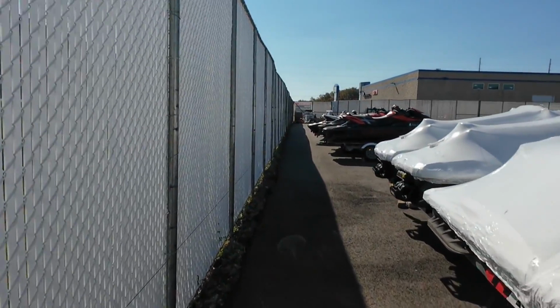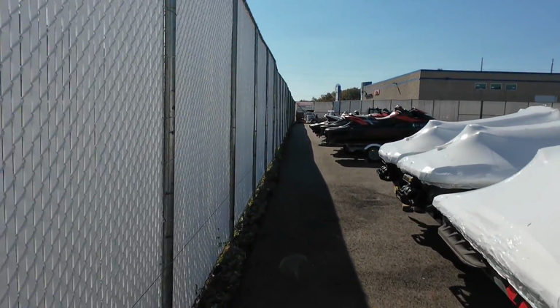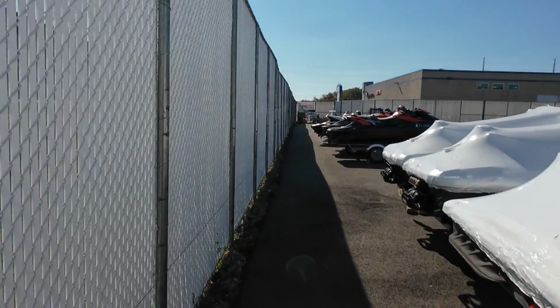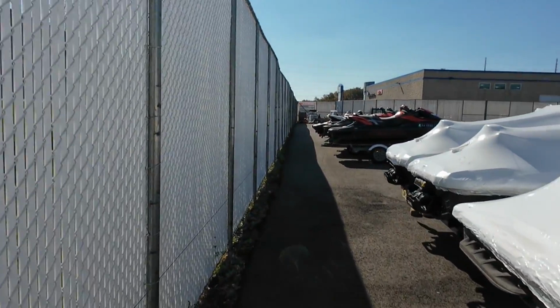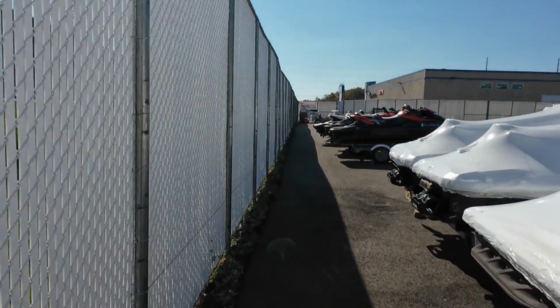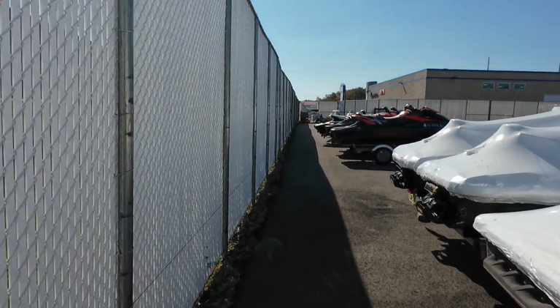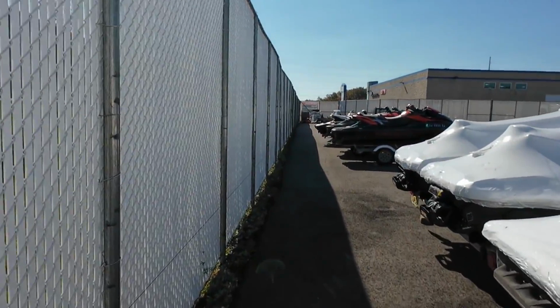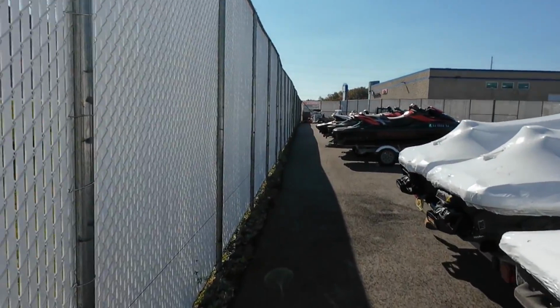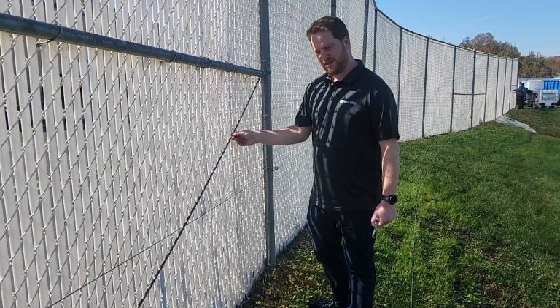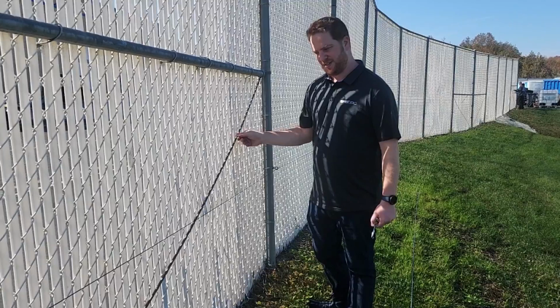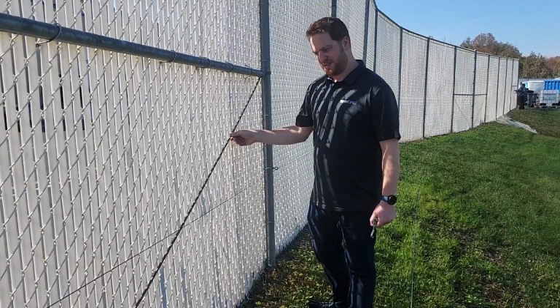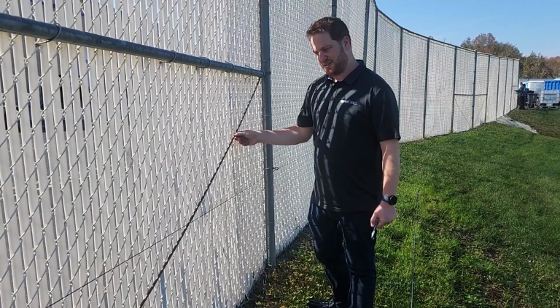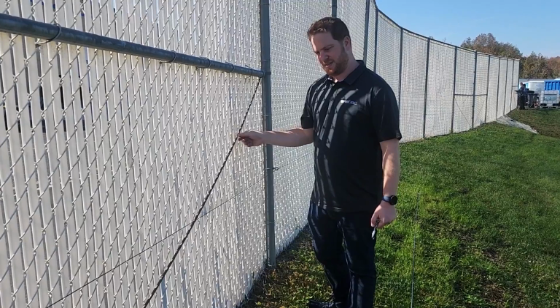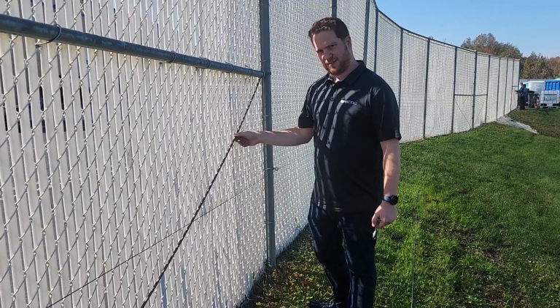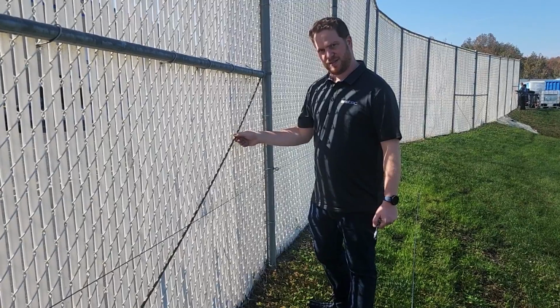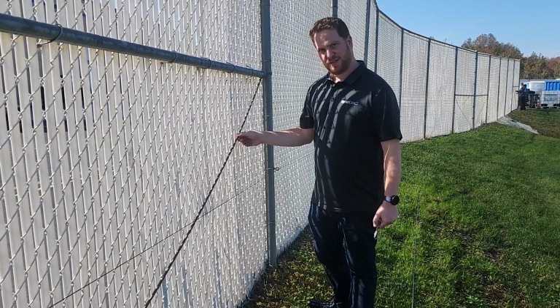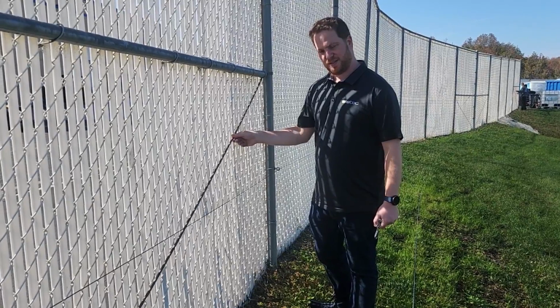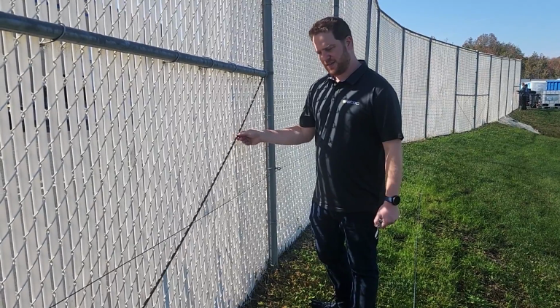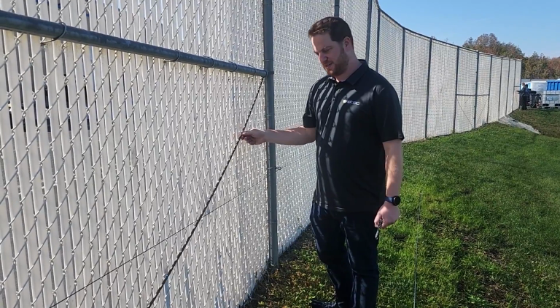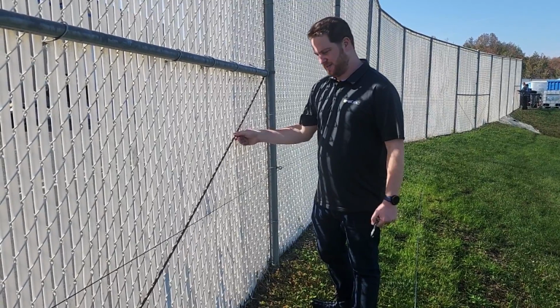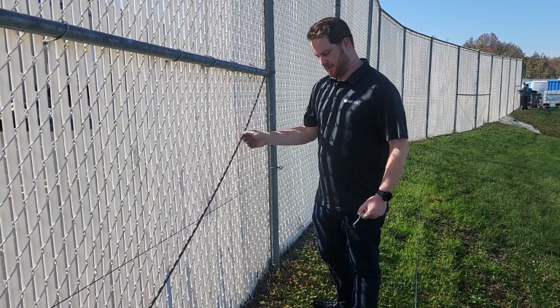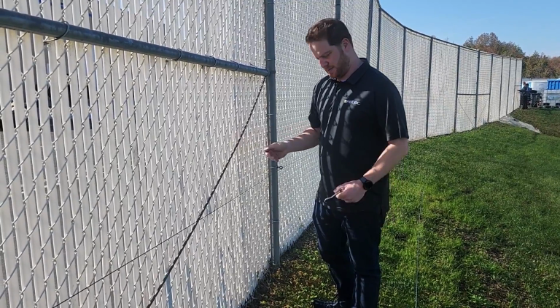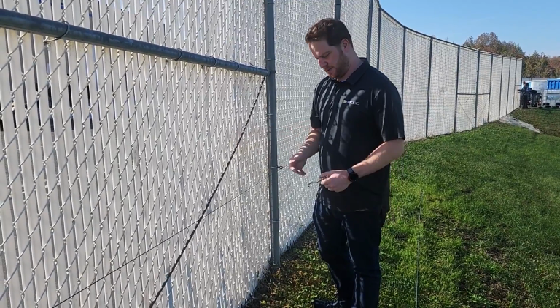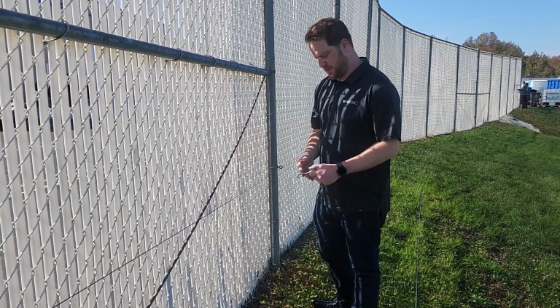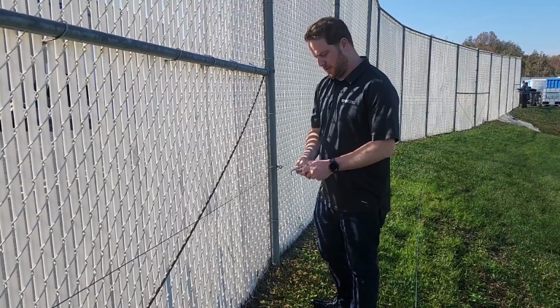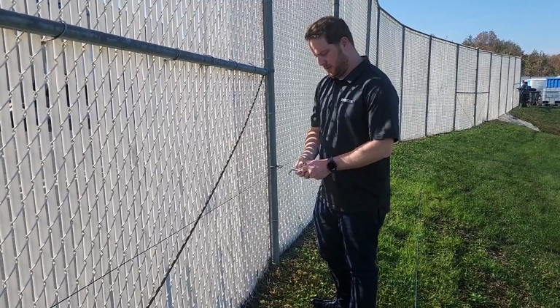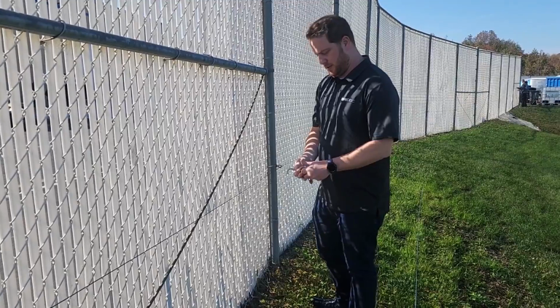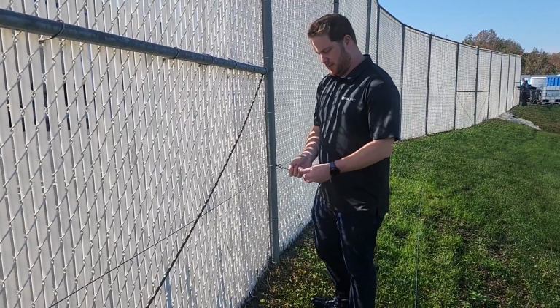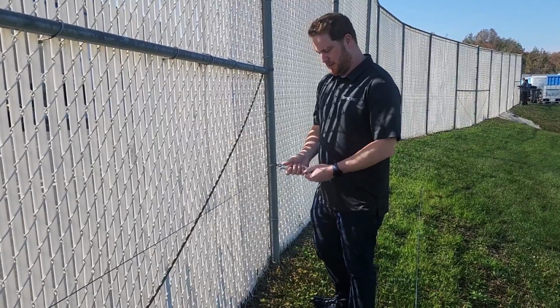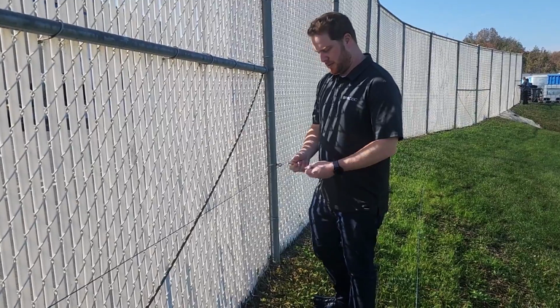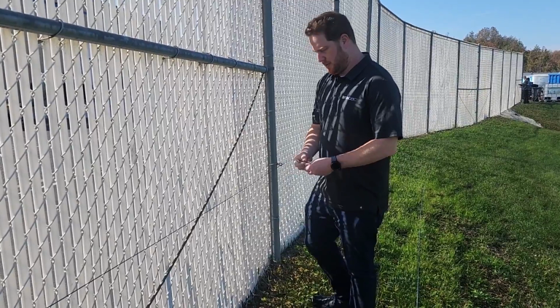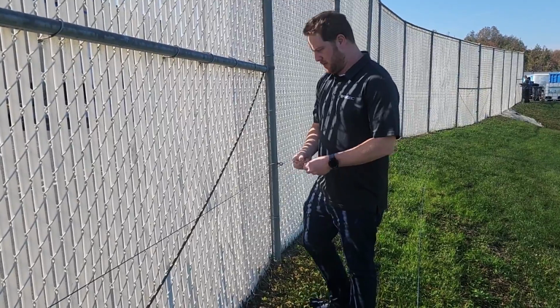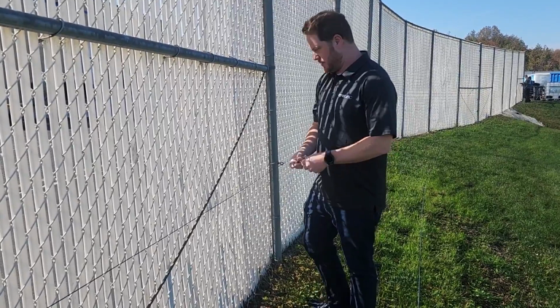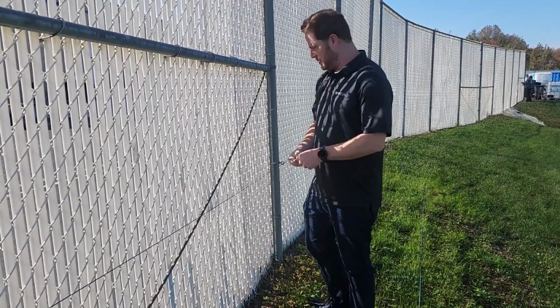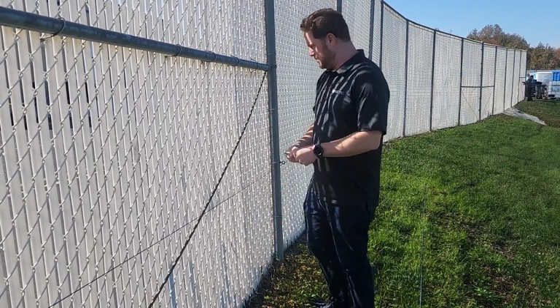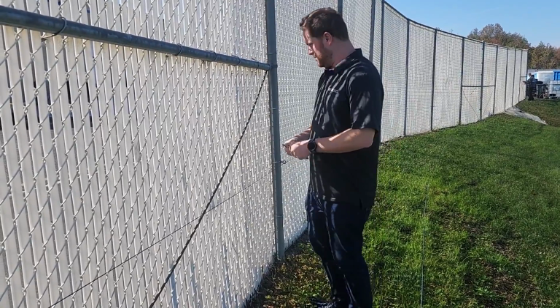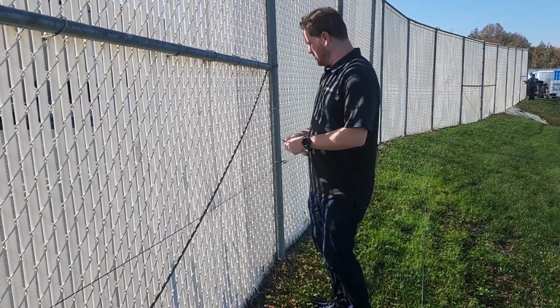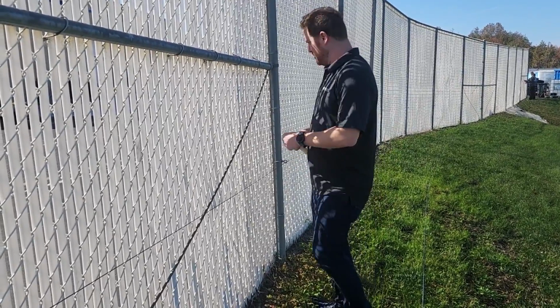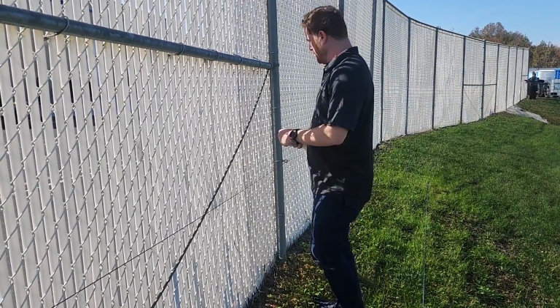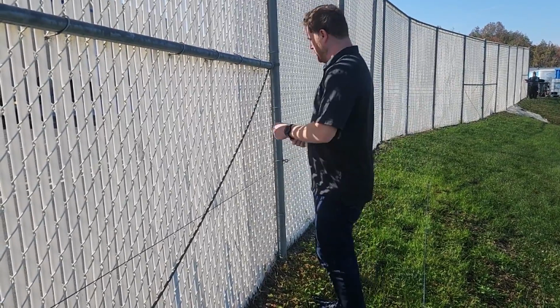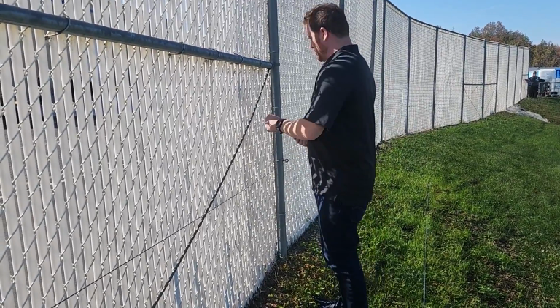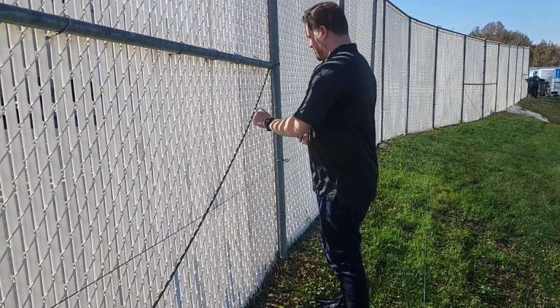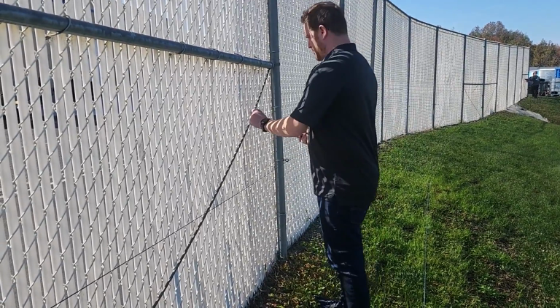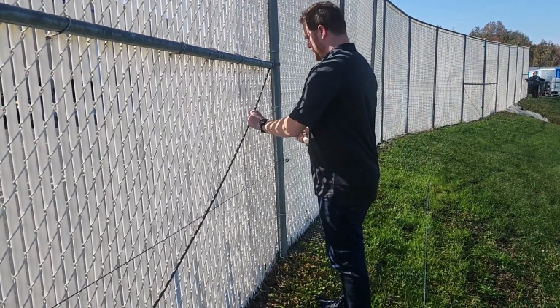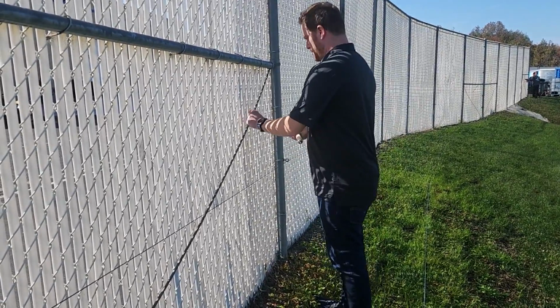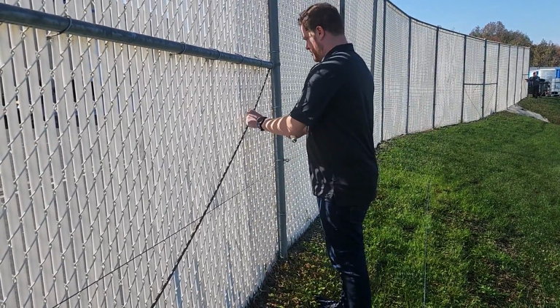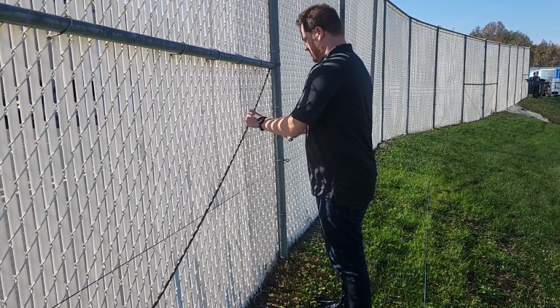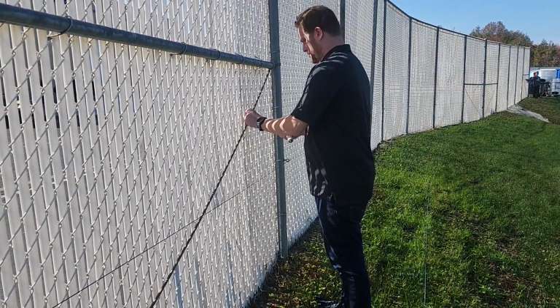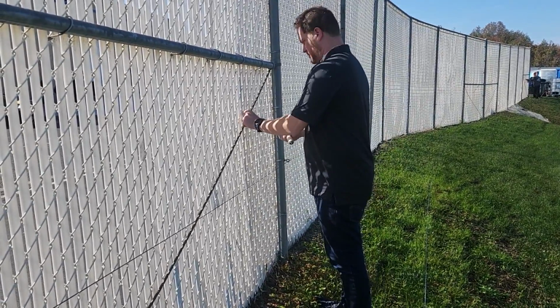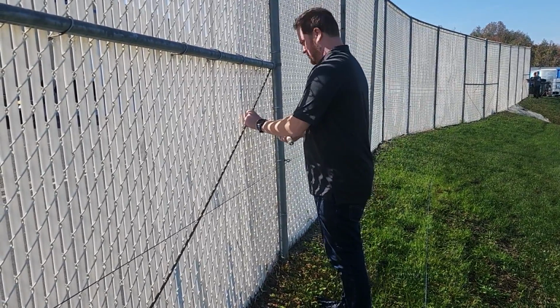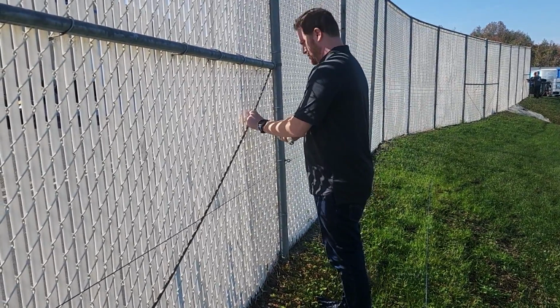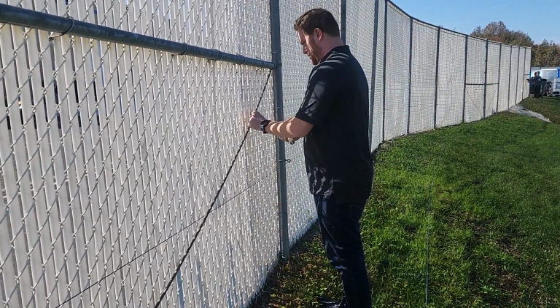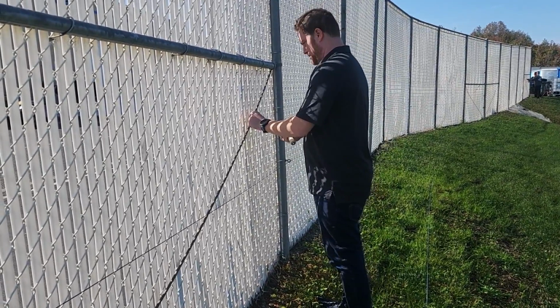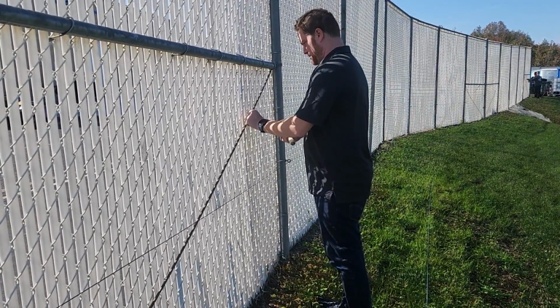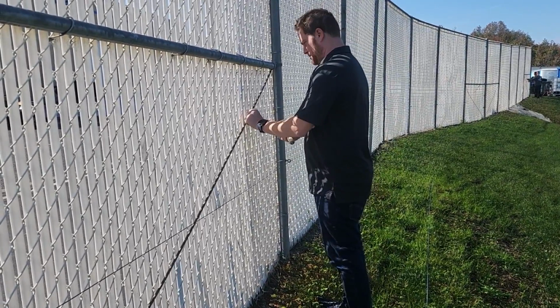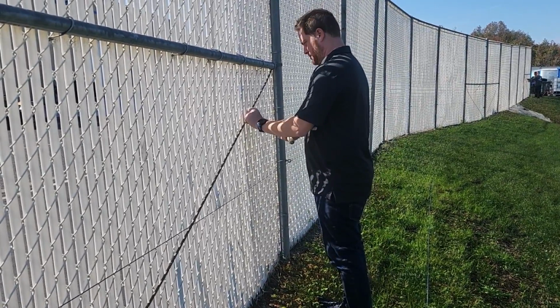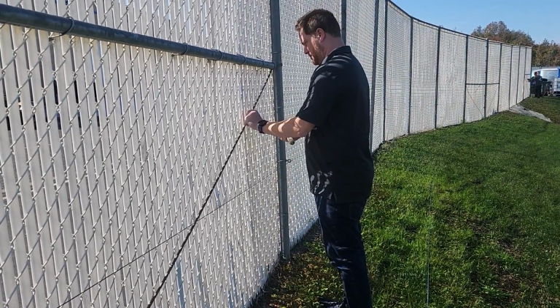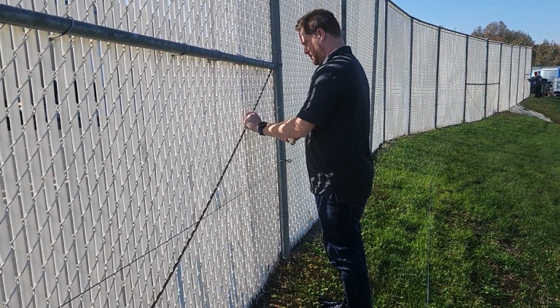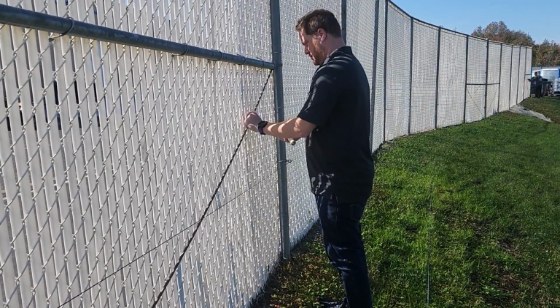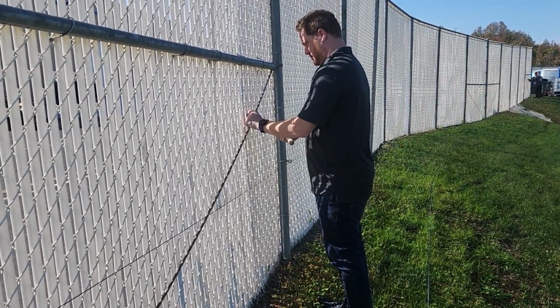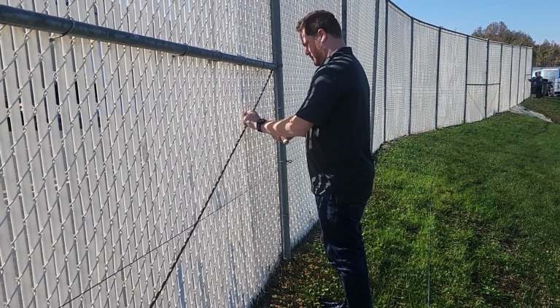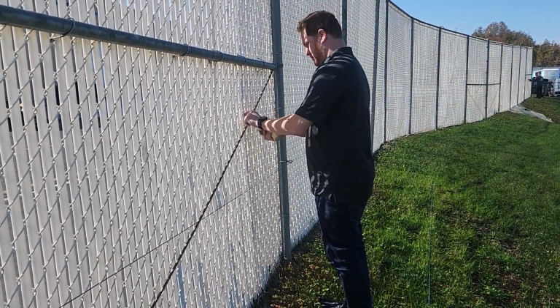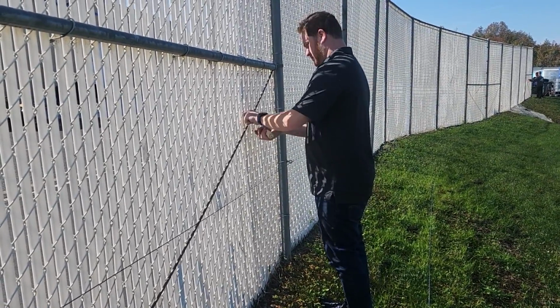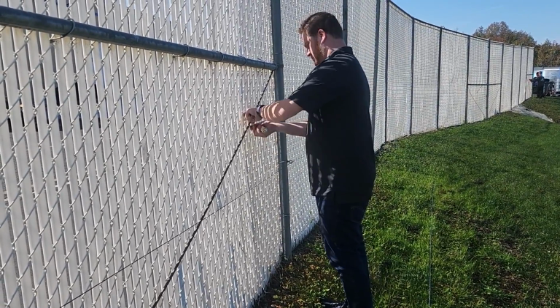Before beginning installation, find and tighten any loose fence parts. Ensure the fence is stable and secure before you proceed.